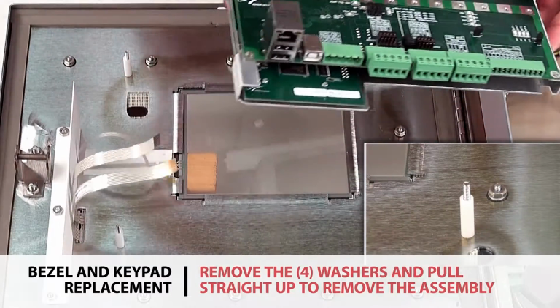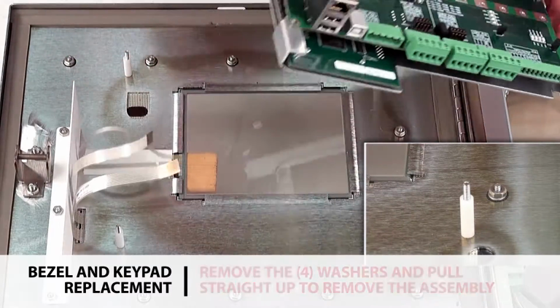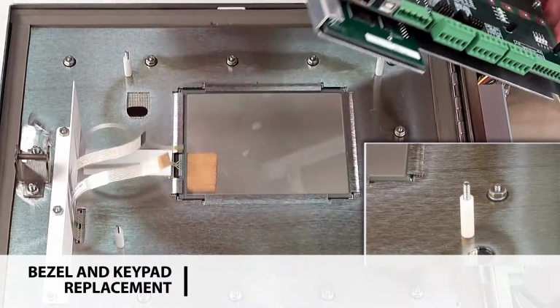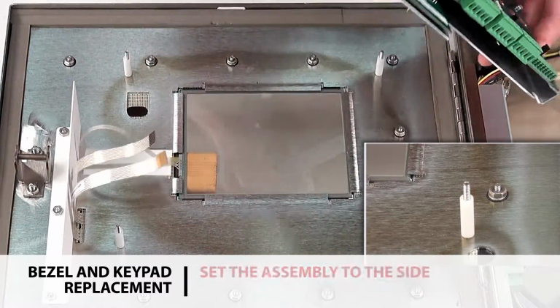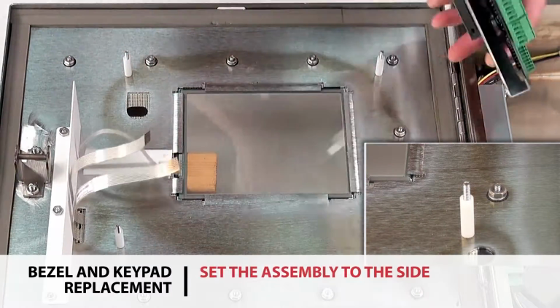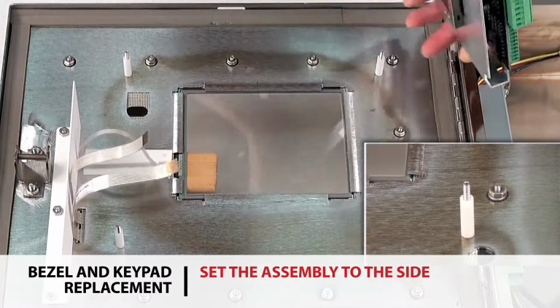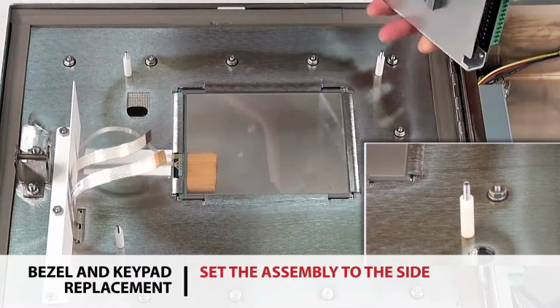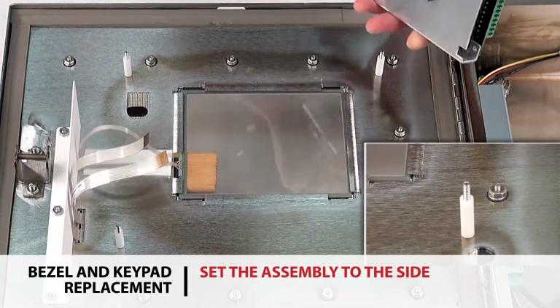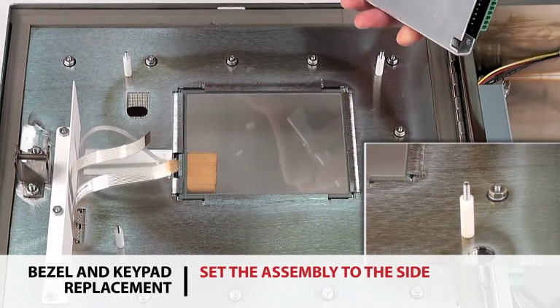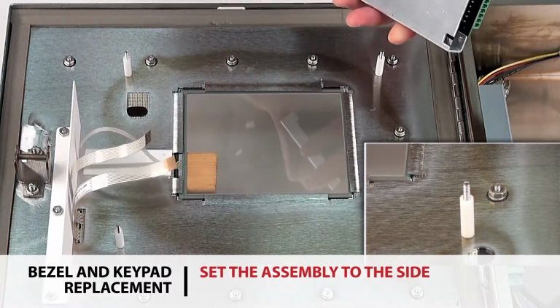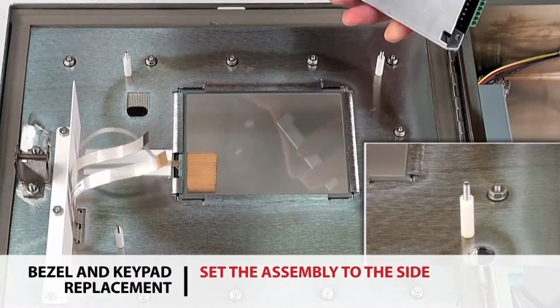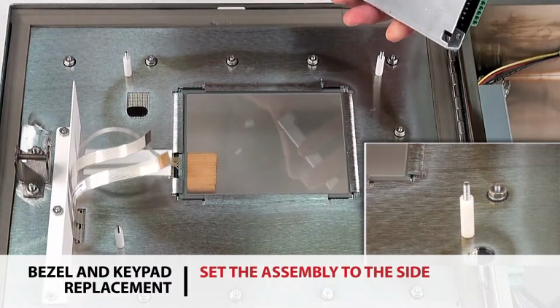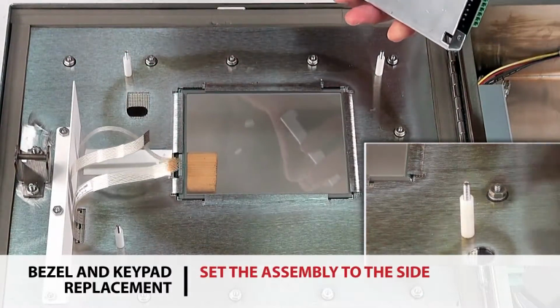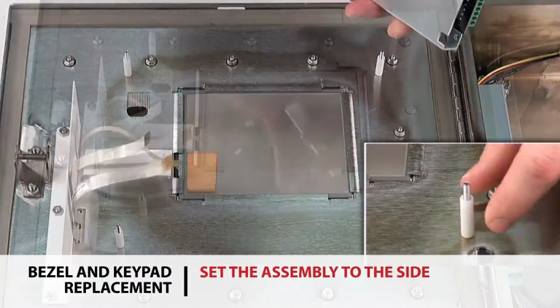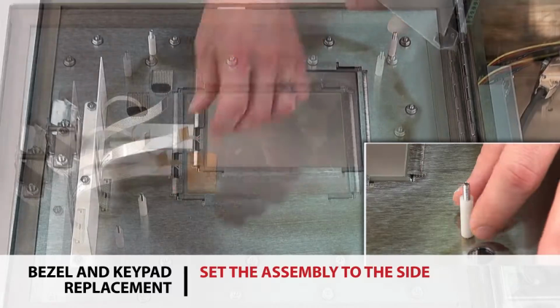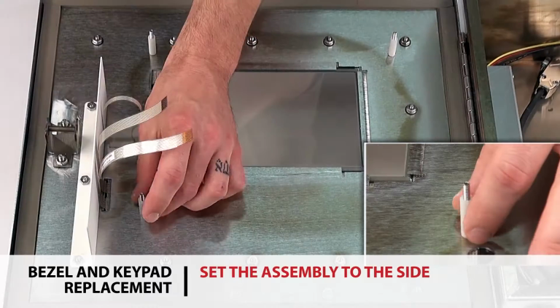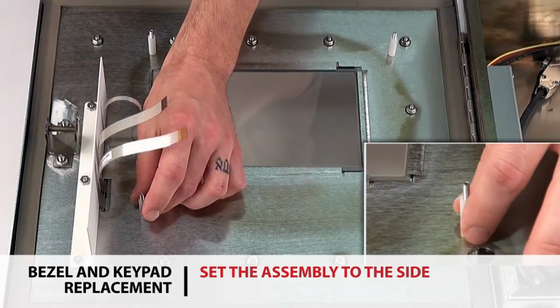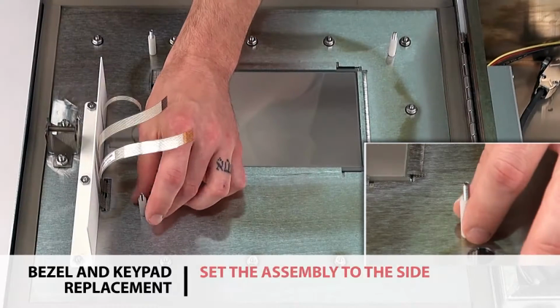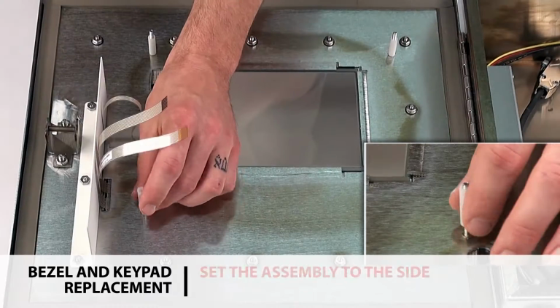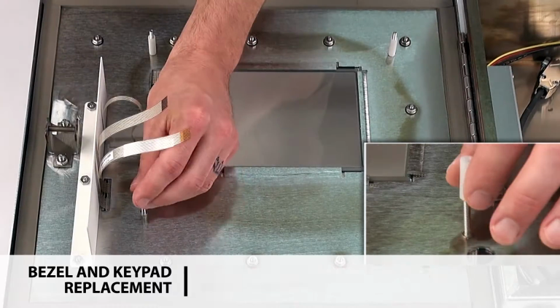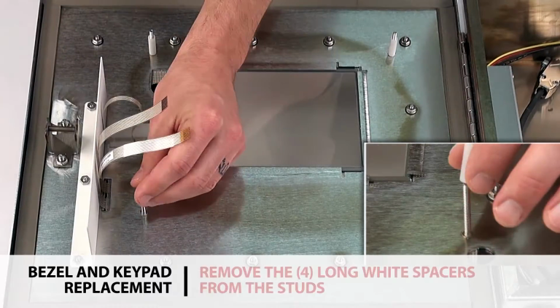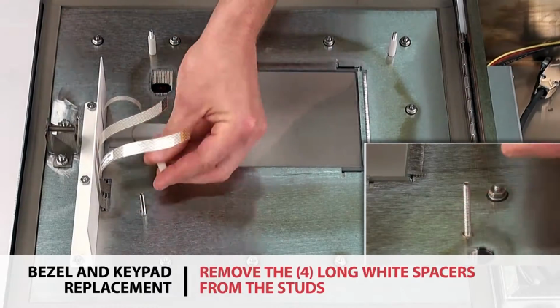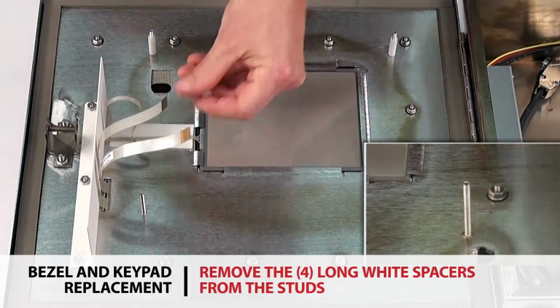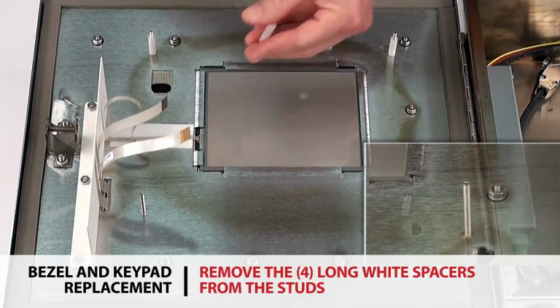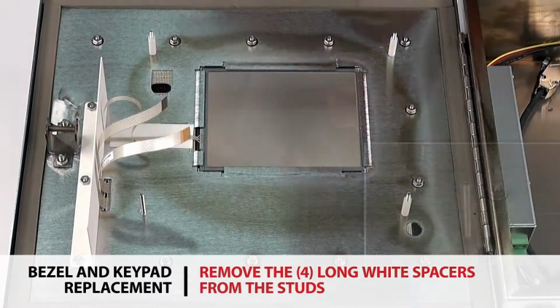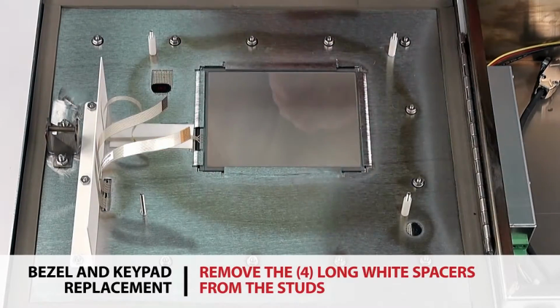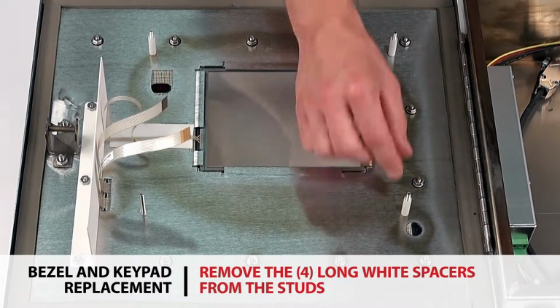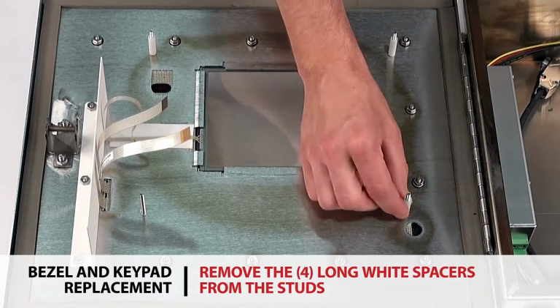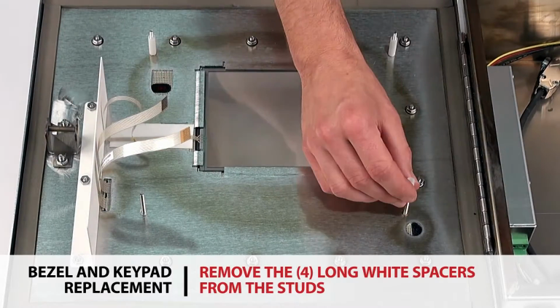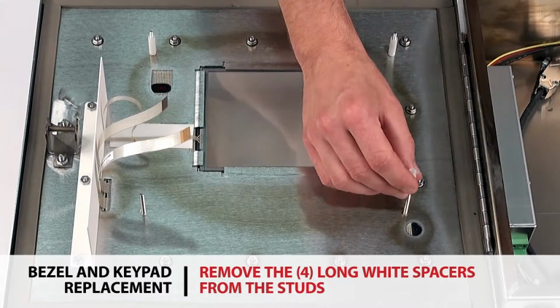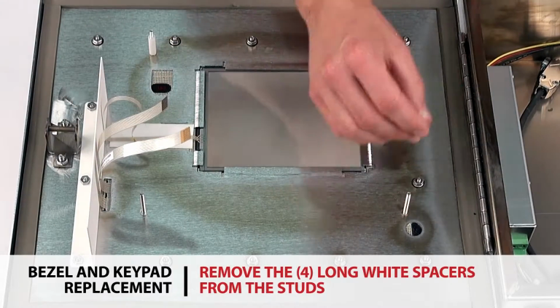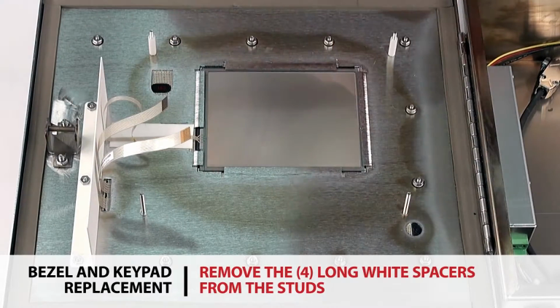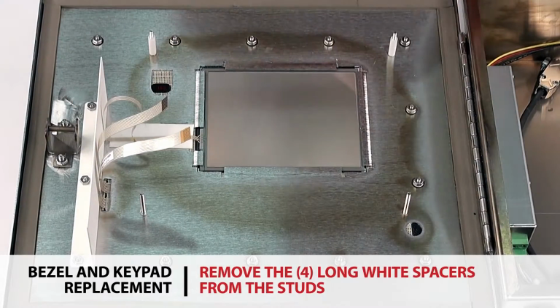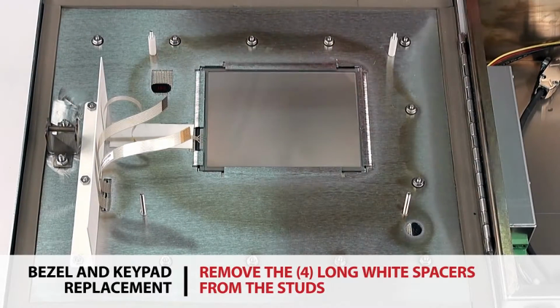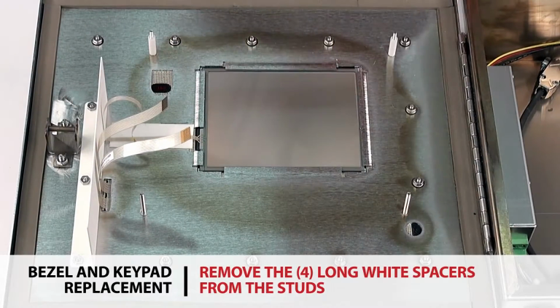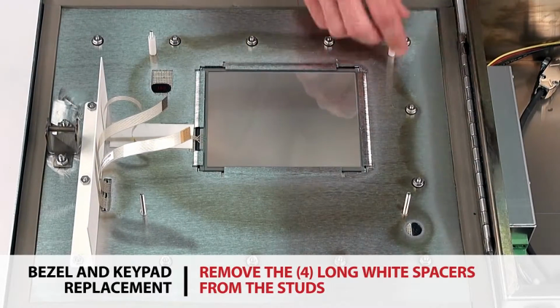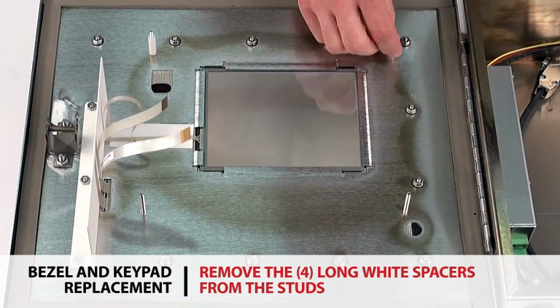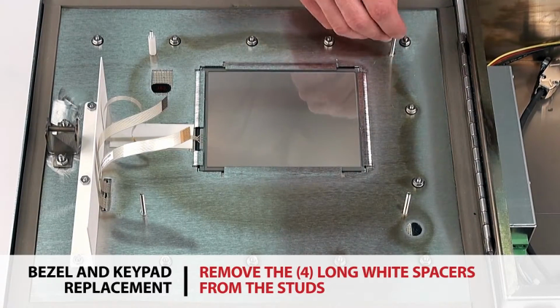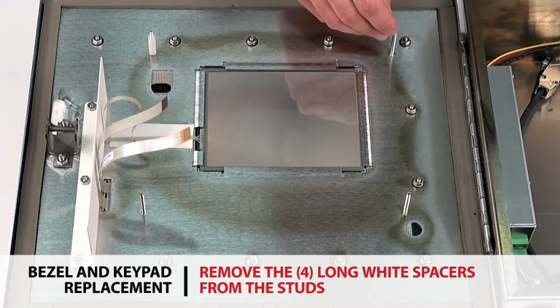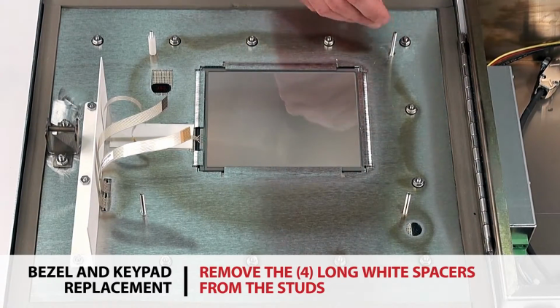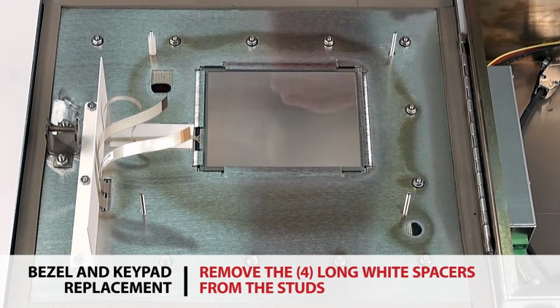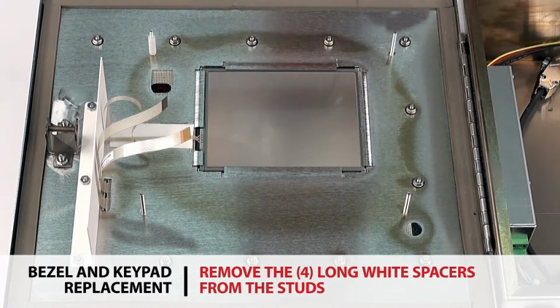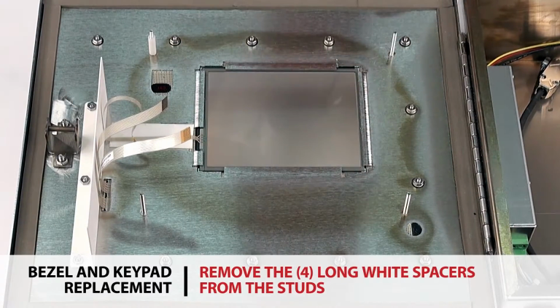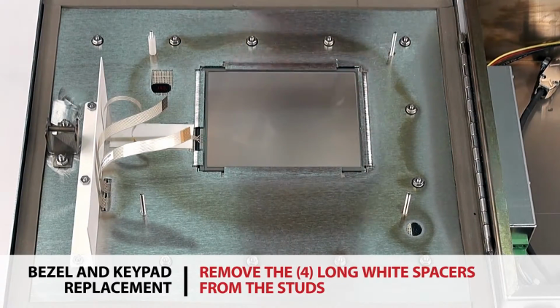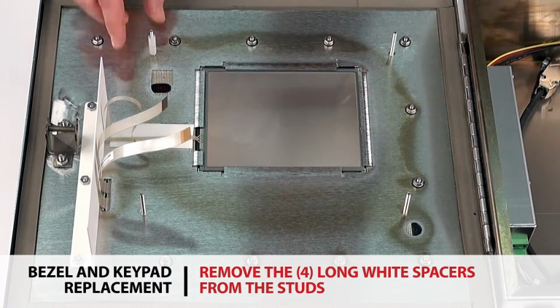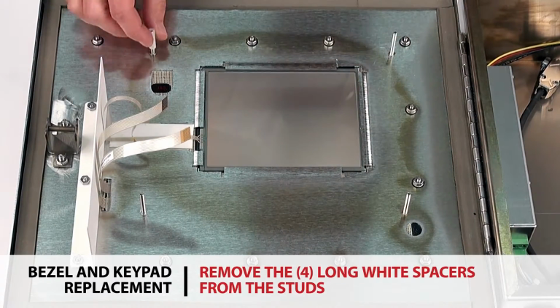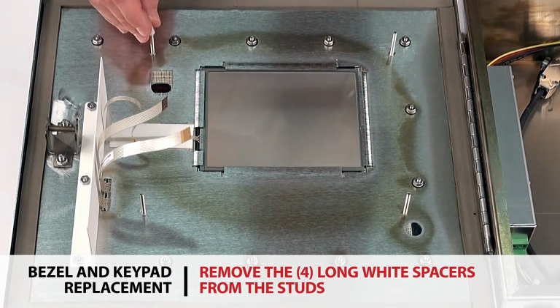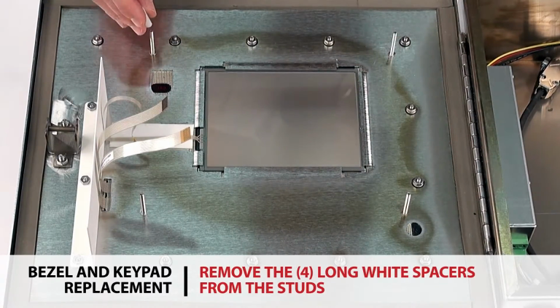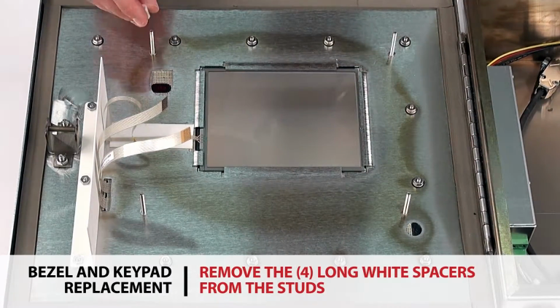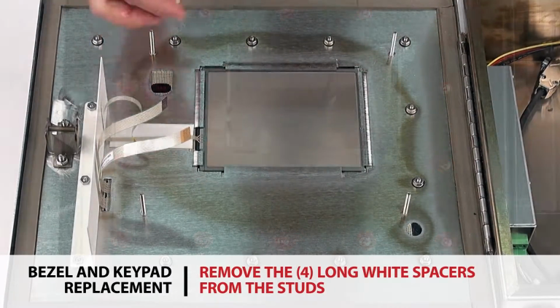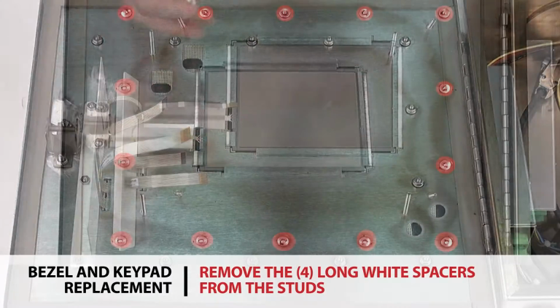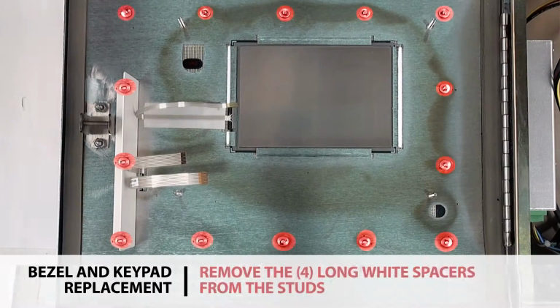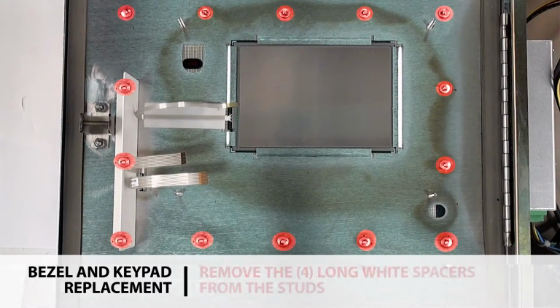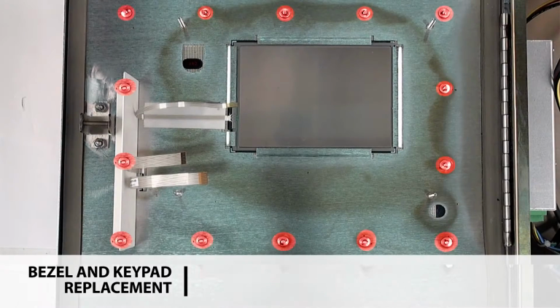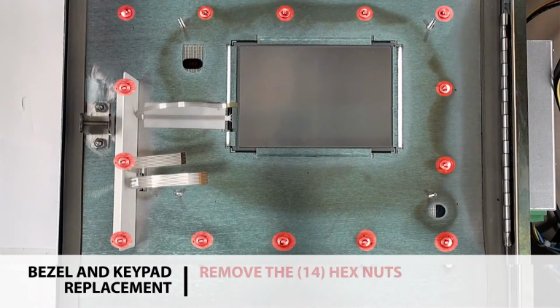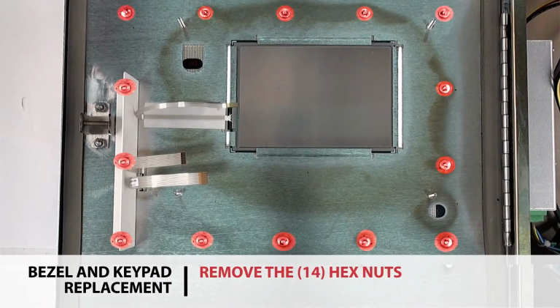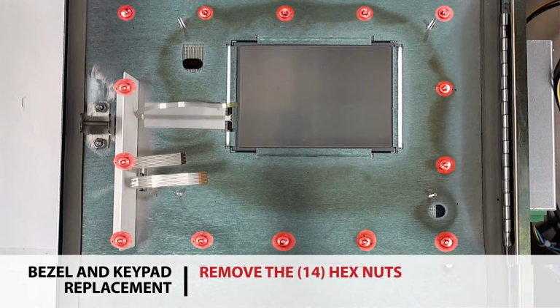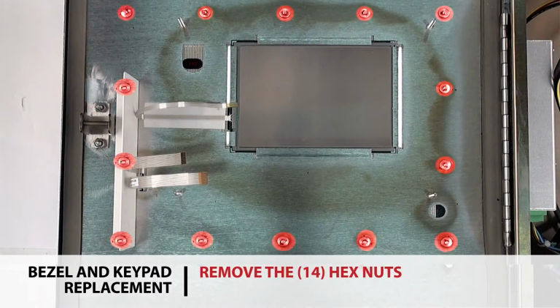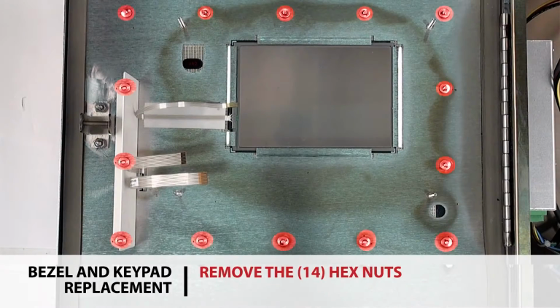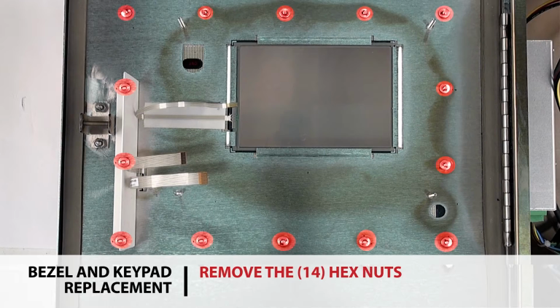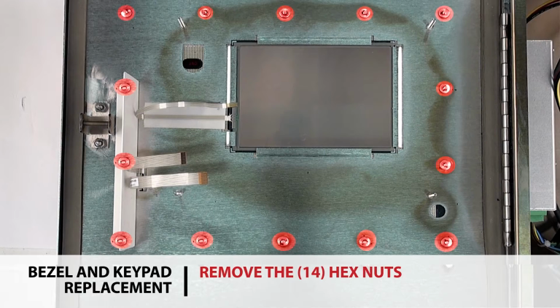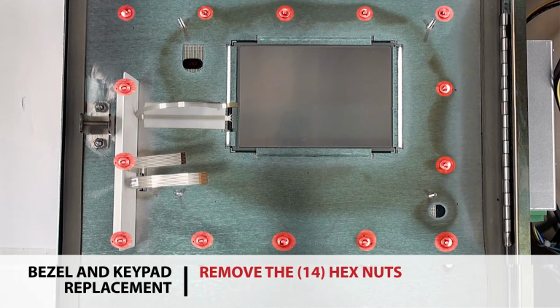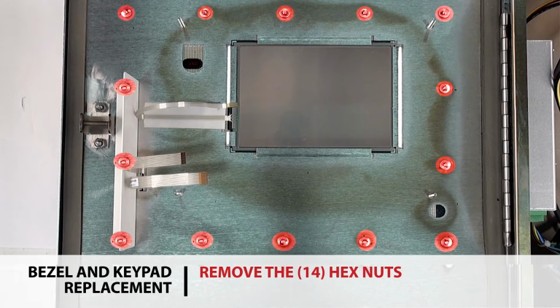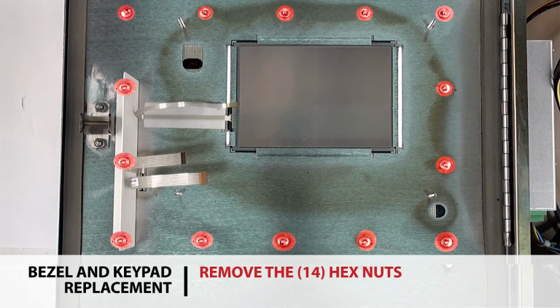Set the assembly to the side. Remove the four long white spacers from the studs, then remove the 14 hex nuts.